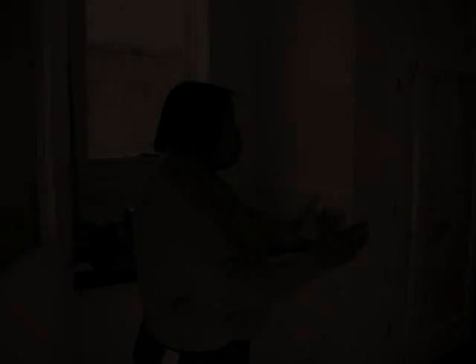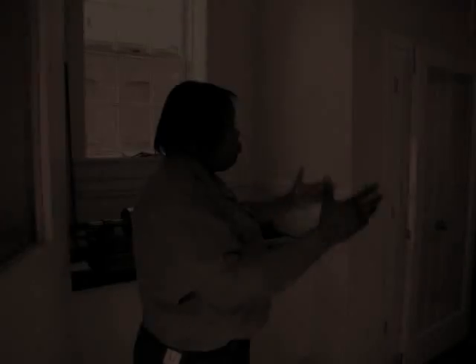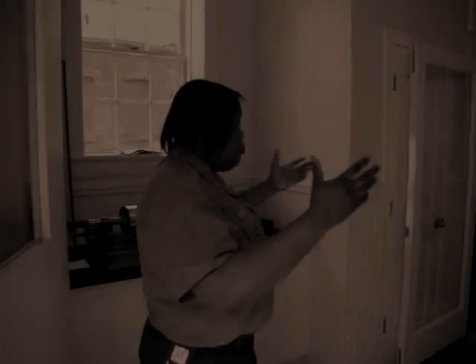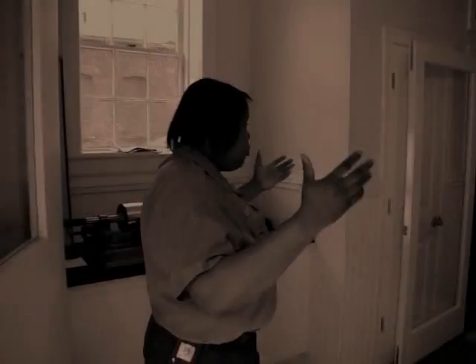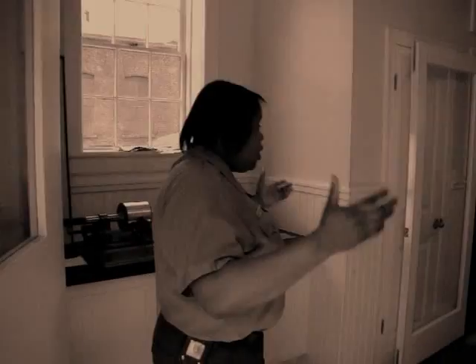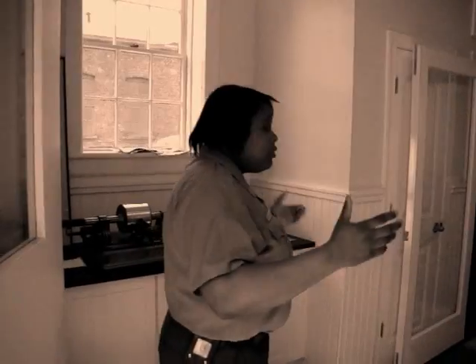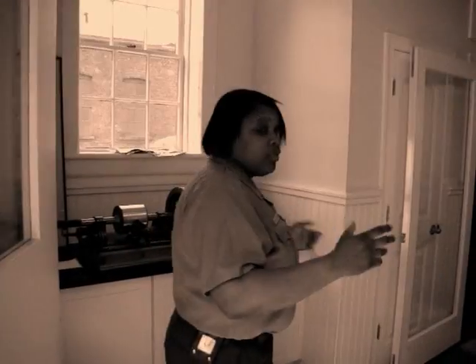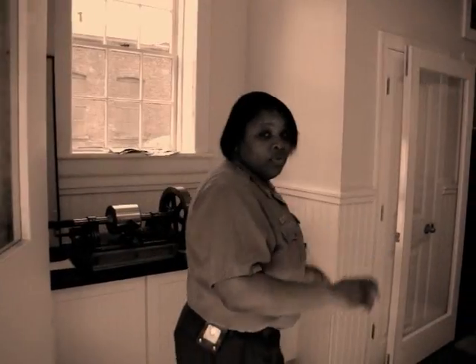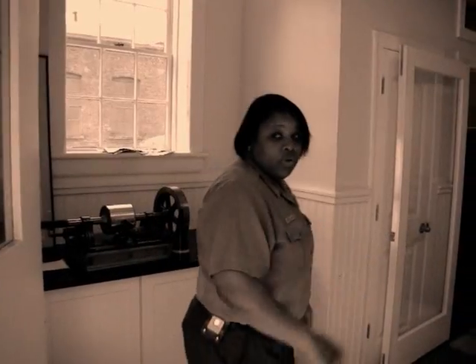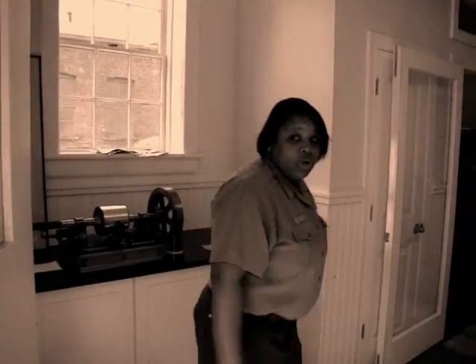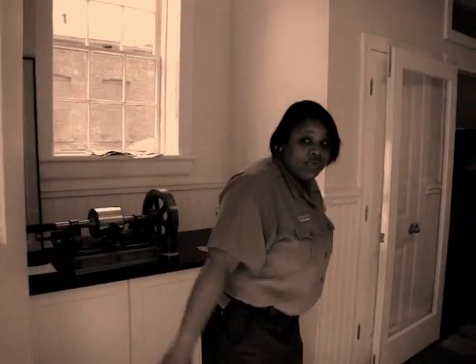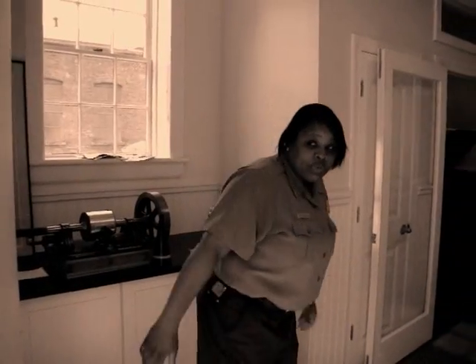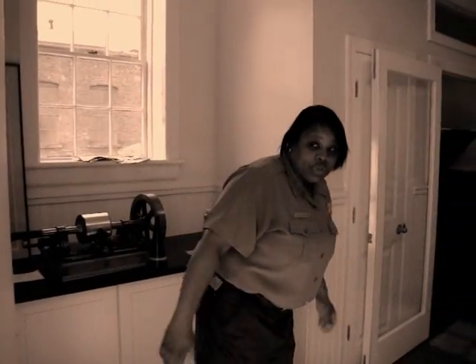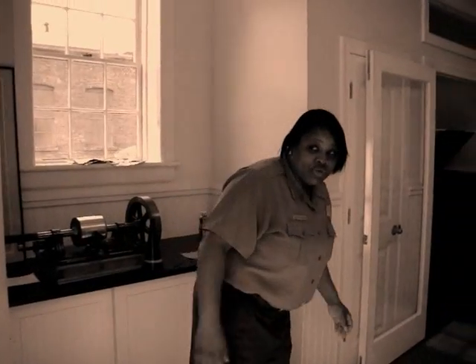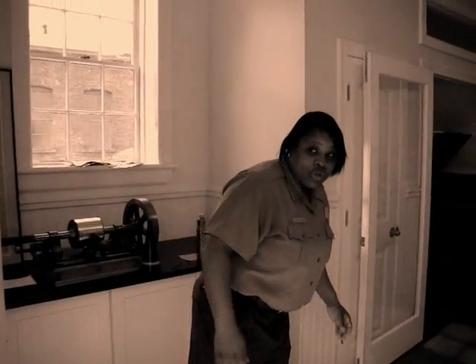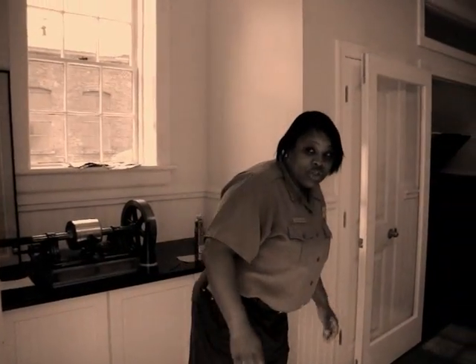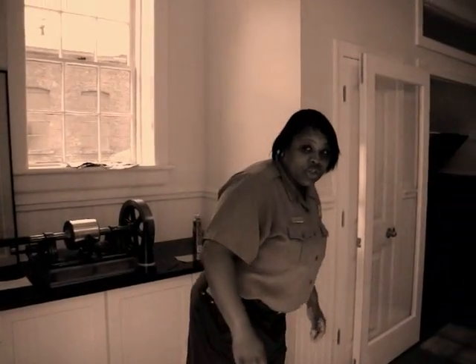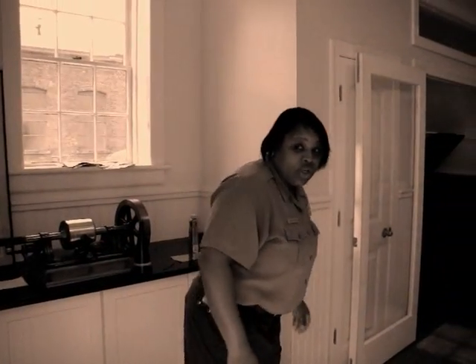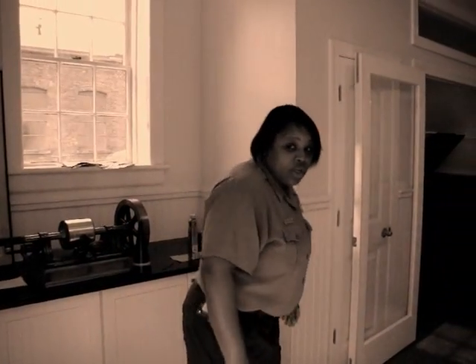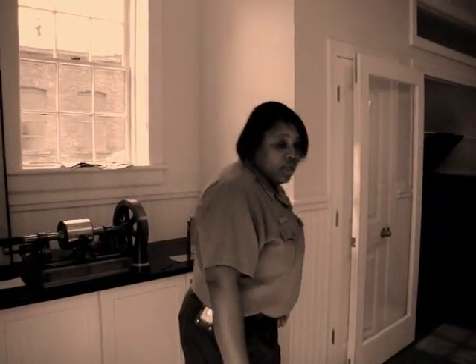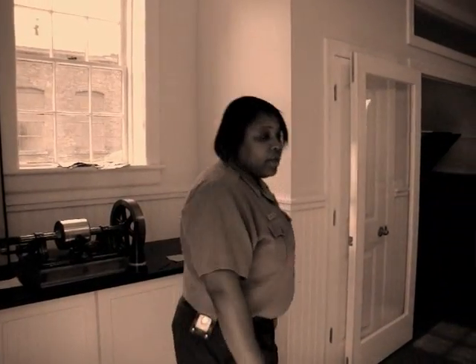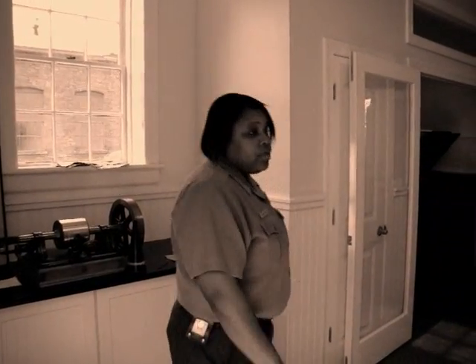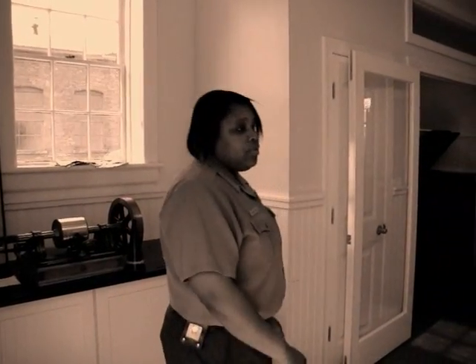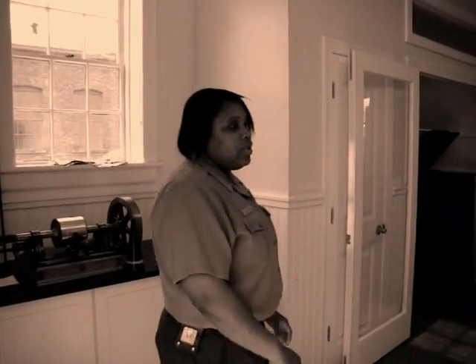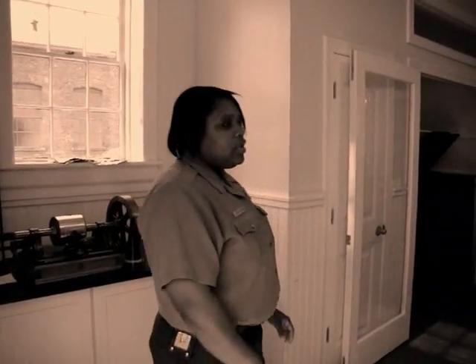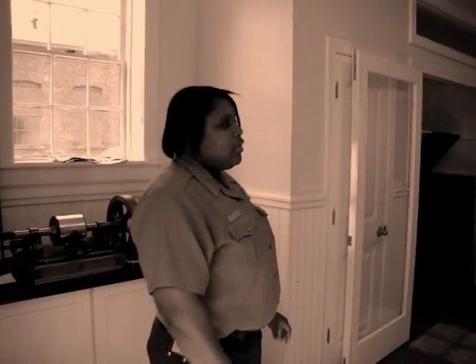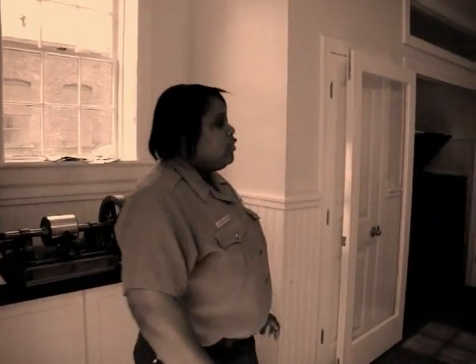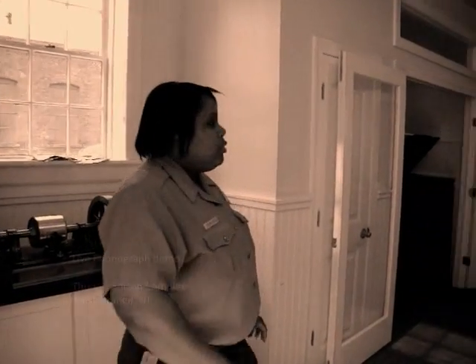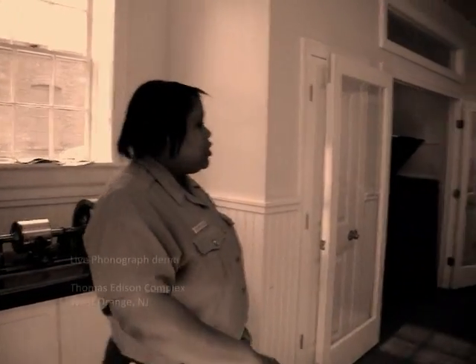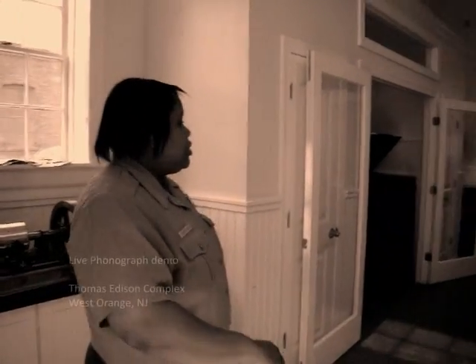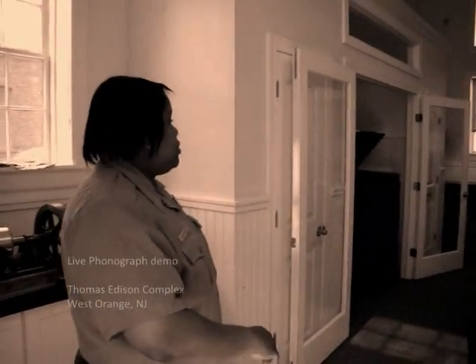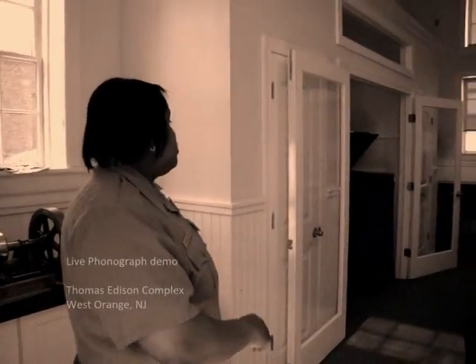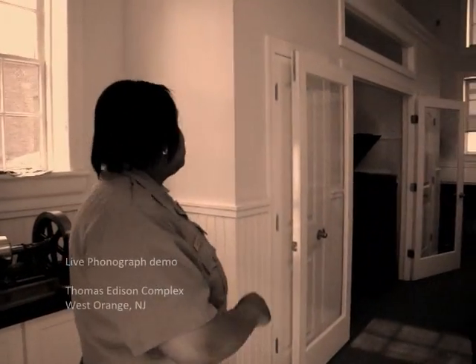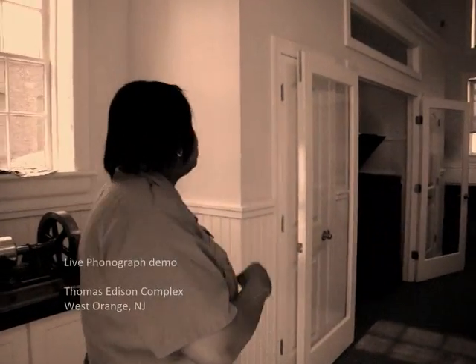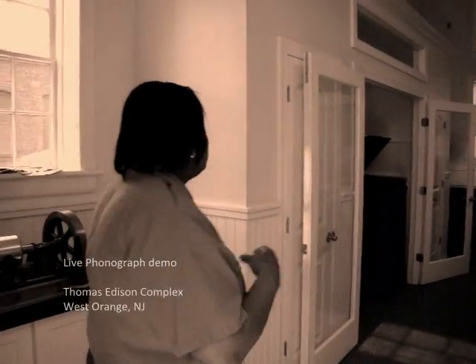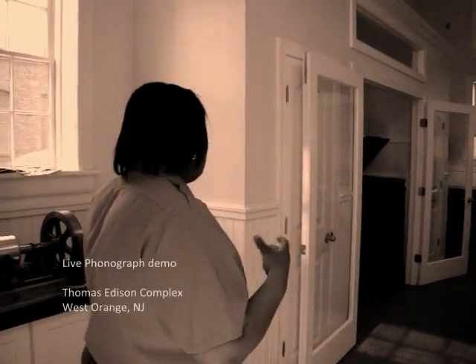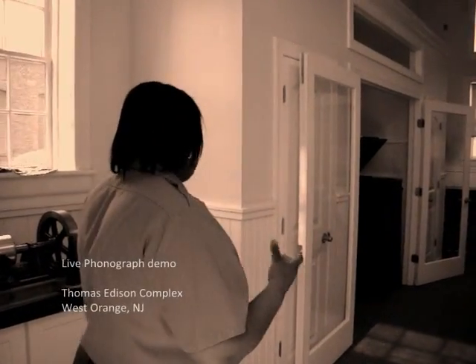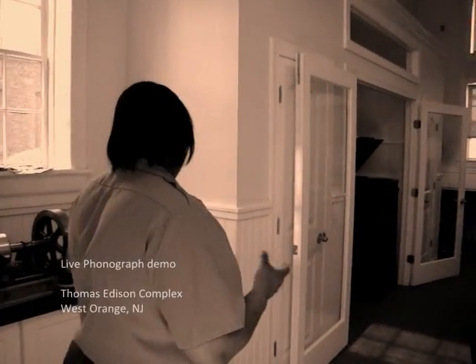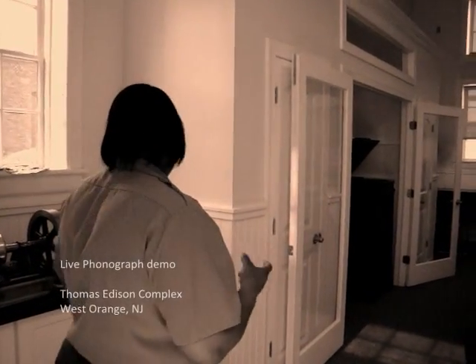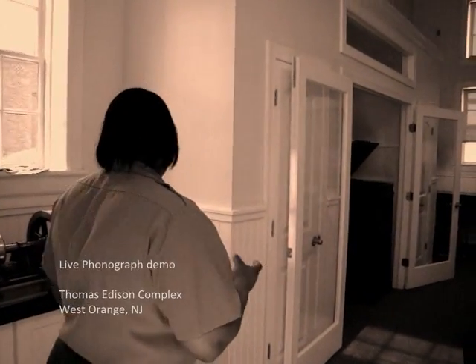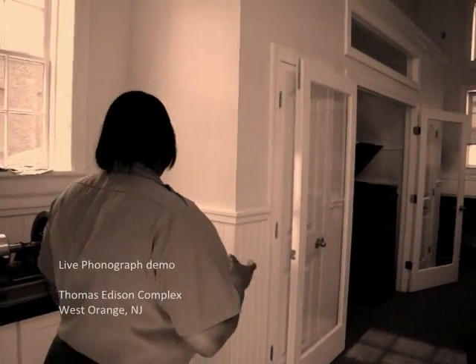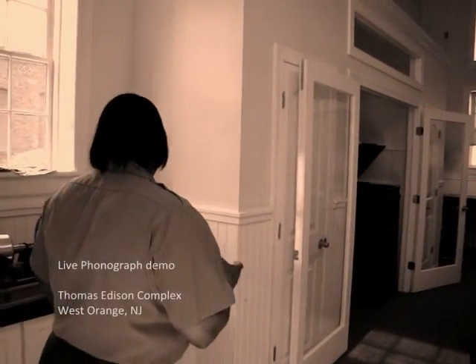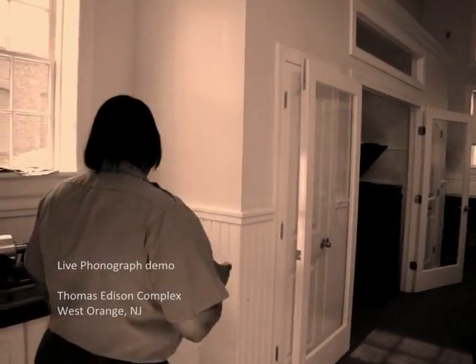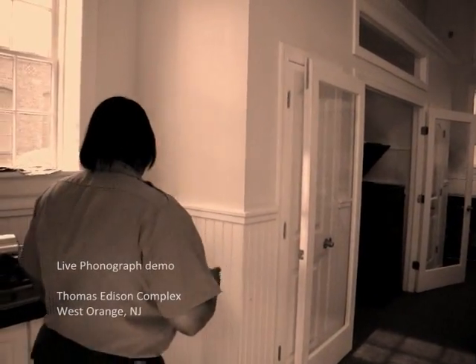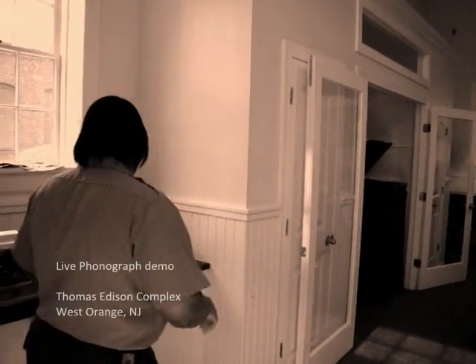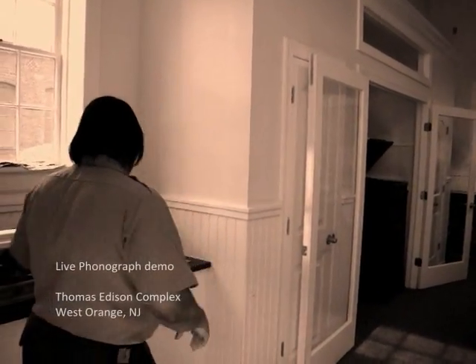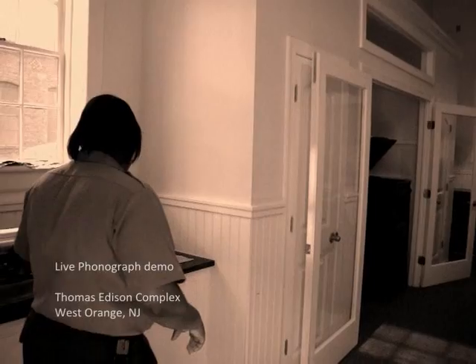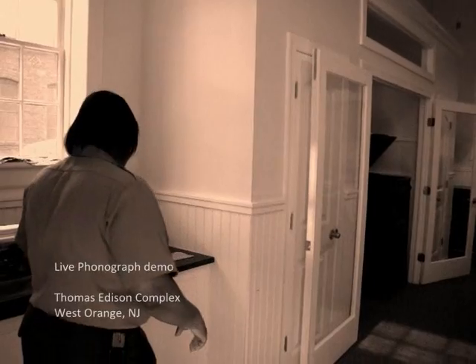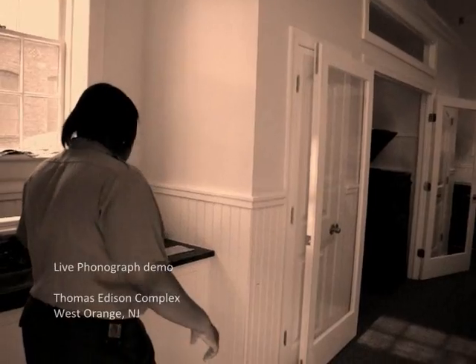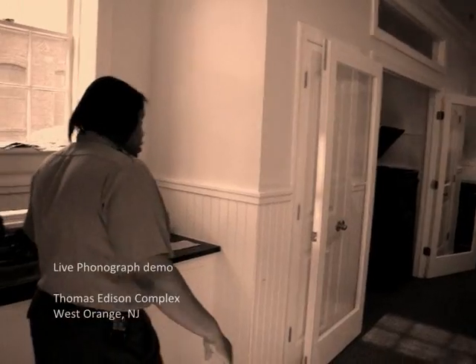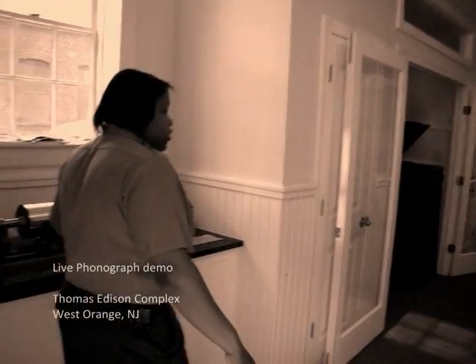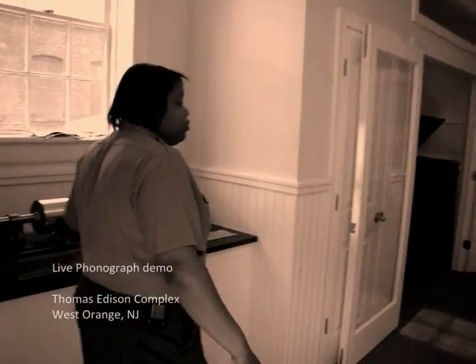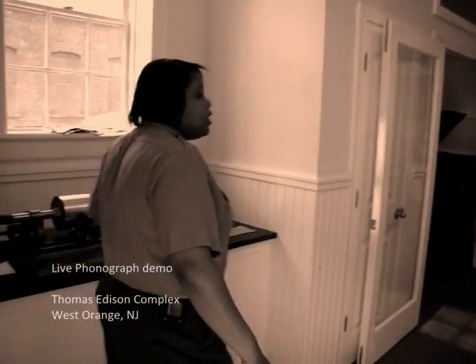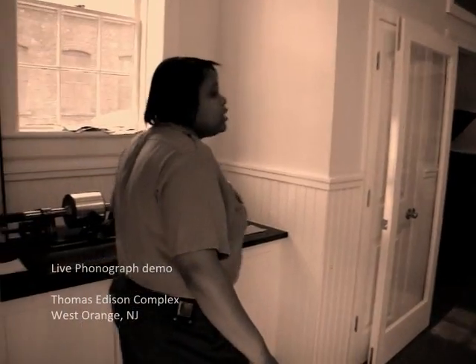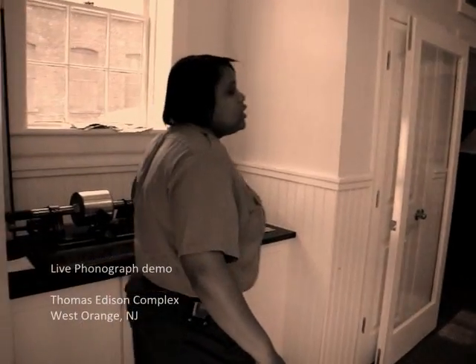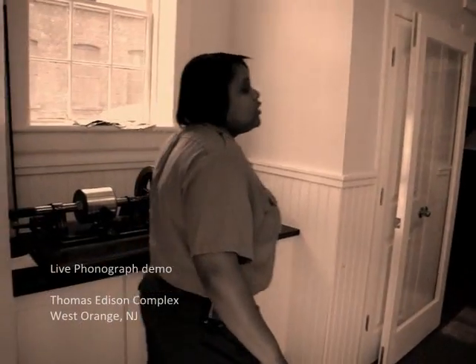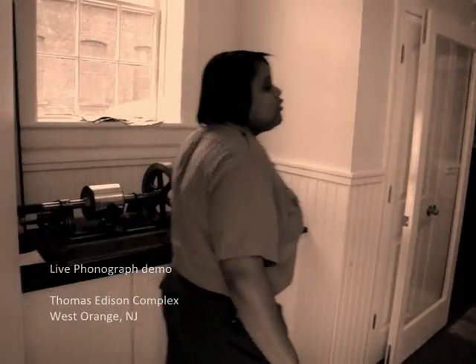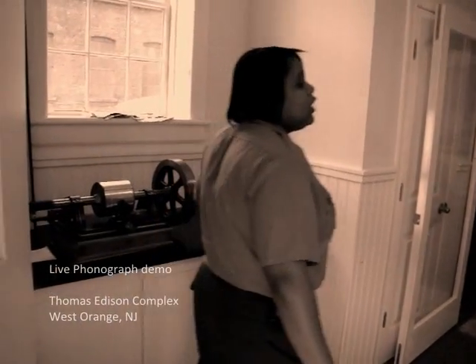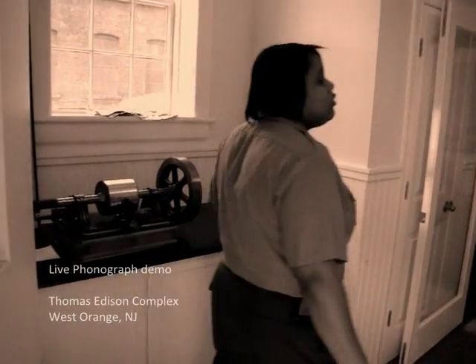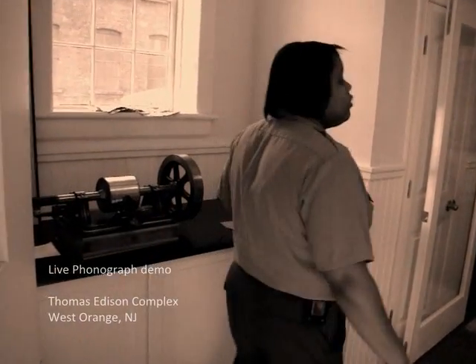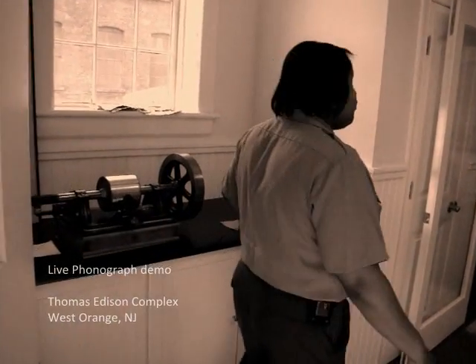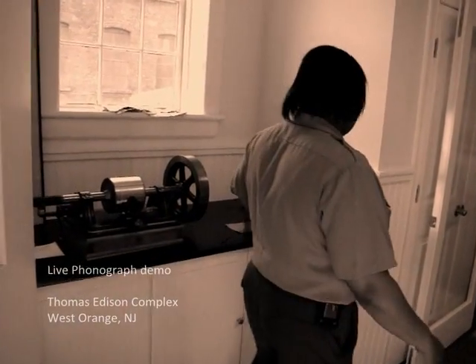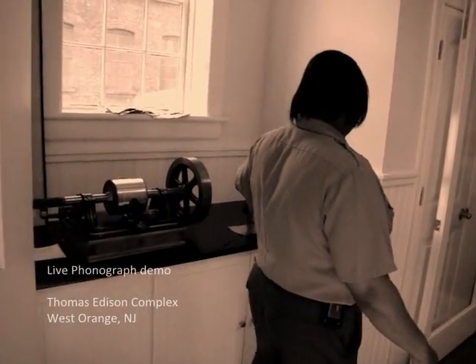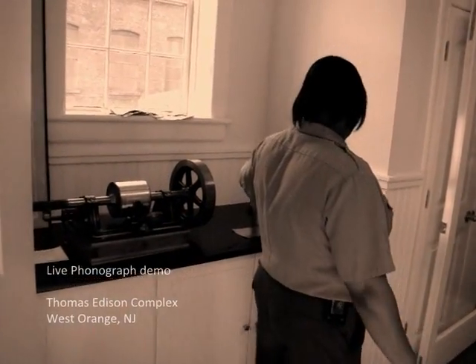Welcome to a phonograph demonstration. I did want to take a few minutes to talk about Thomas Edison's phonograph because it was his favorite invention.